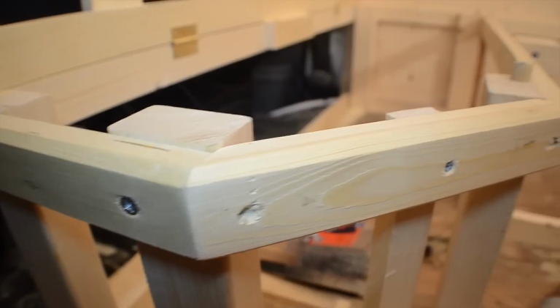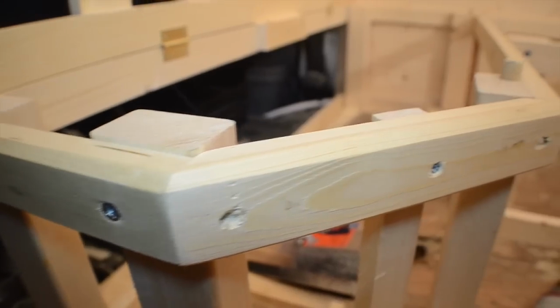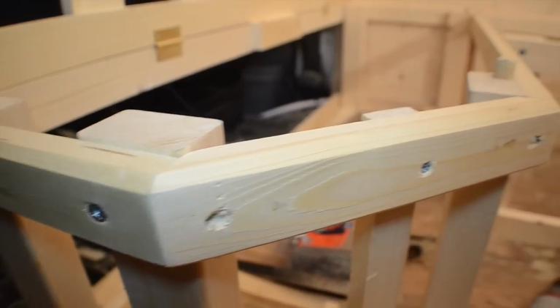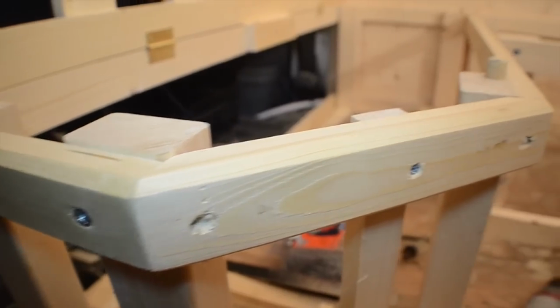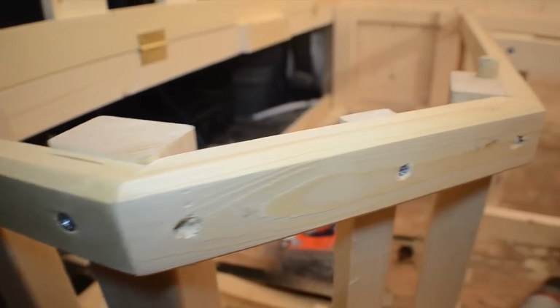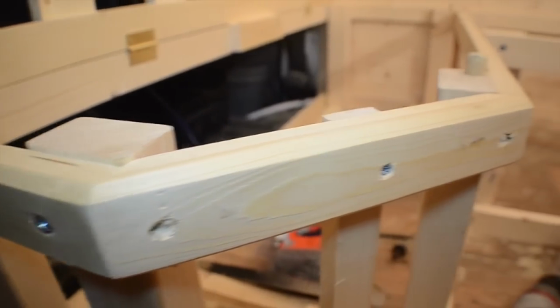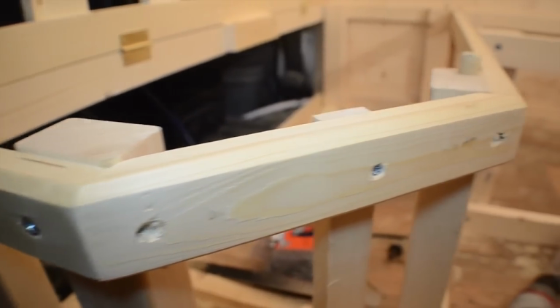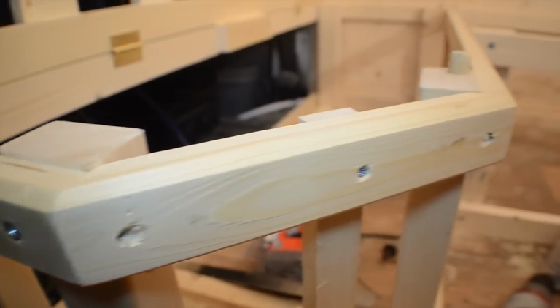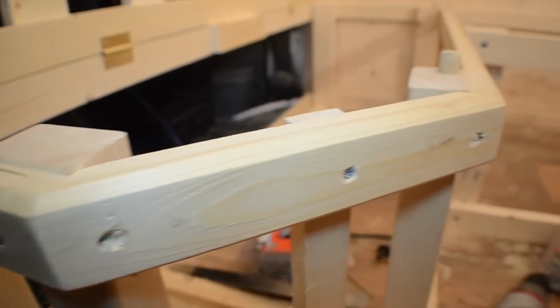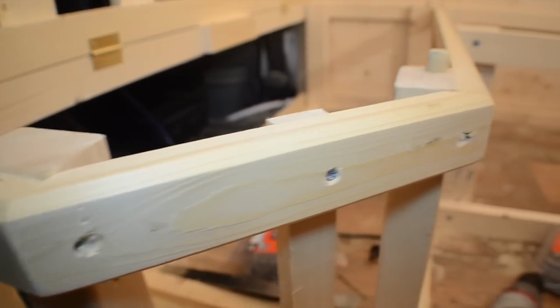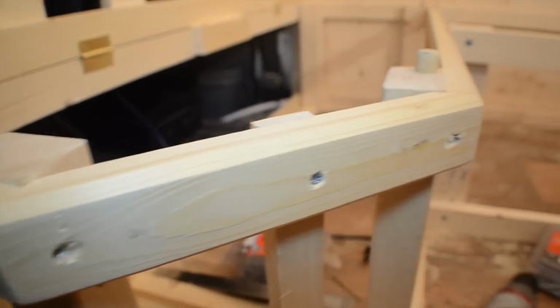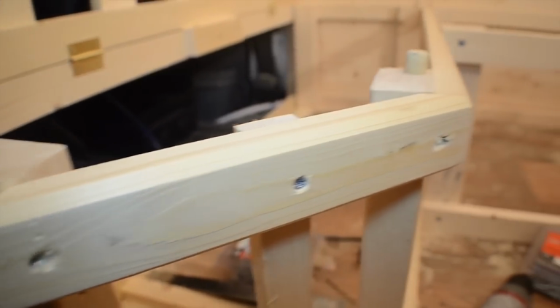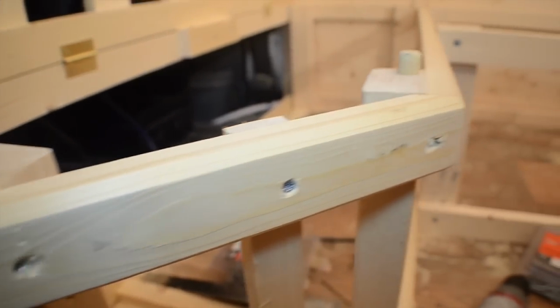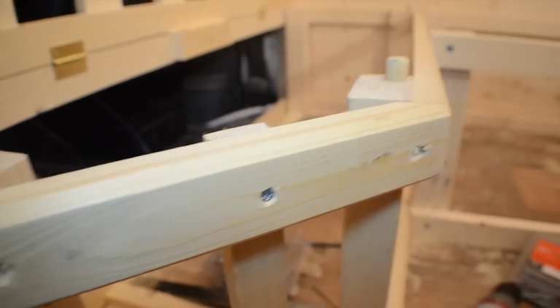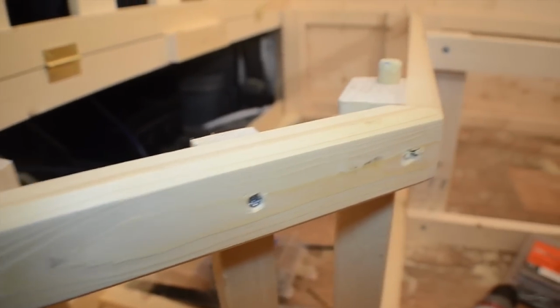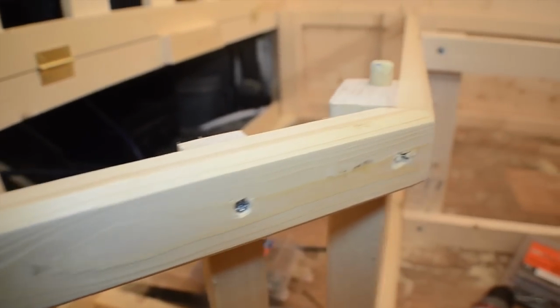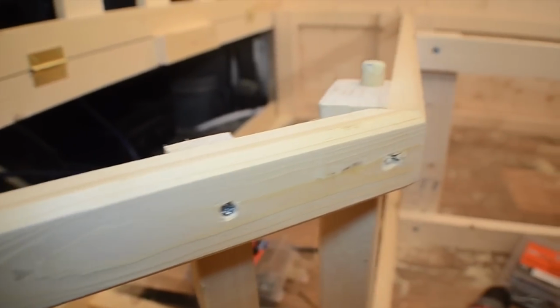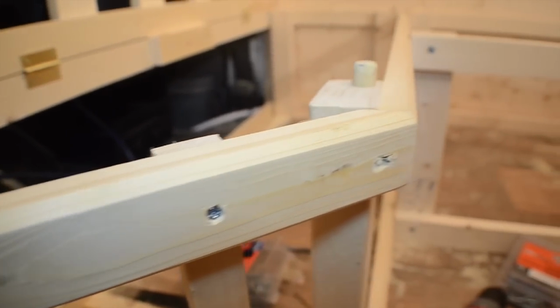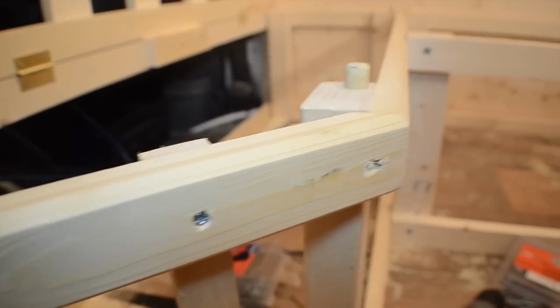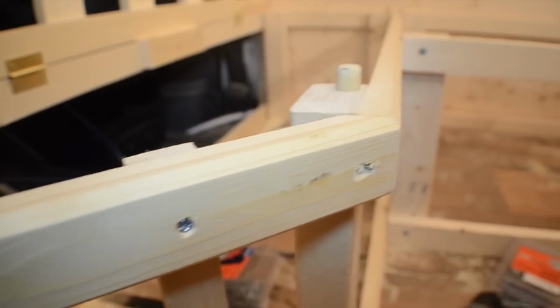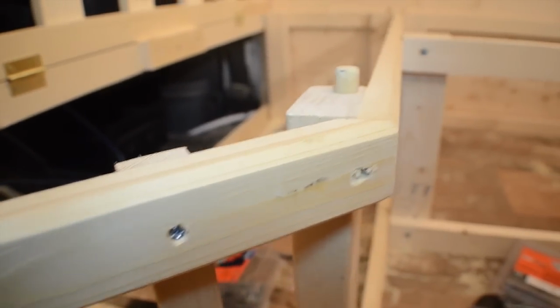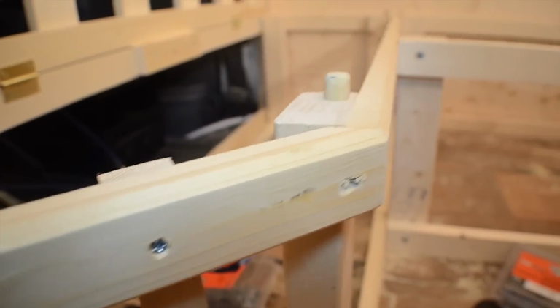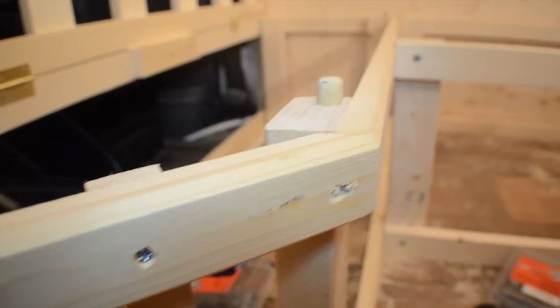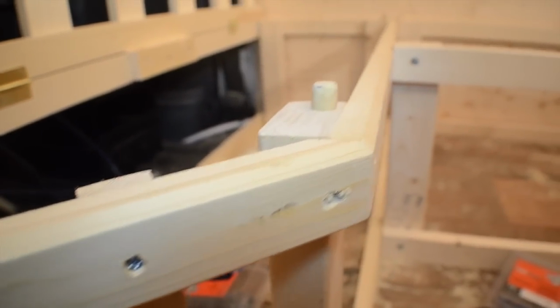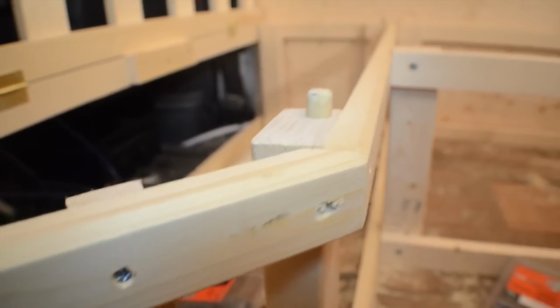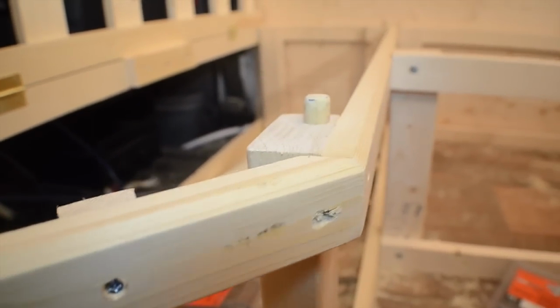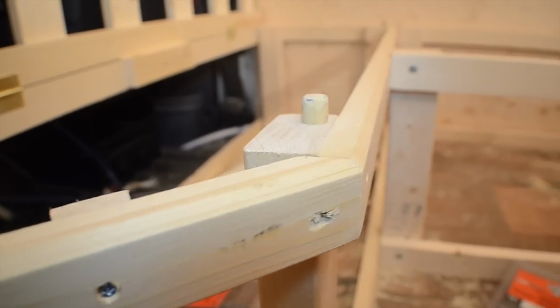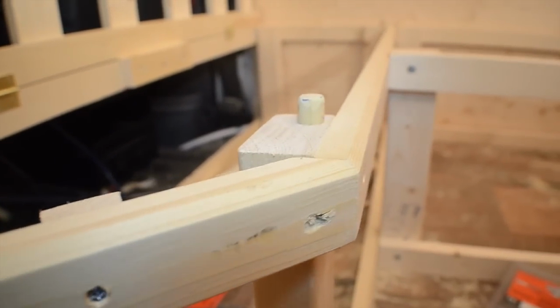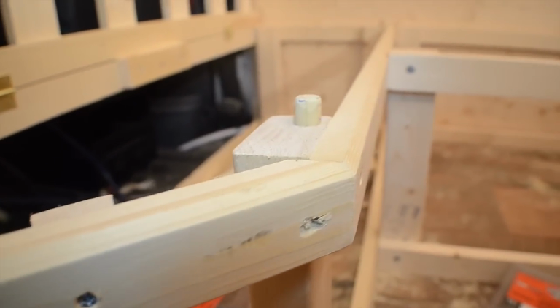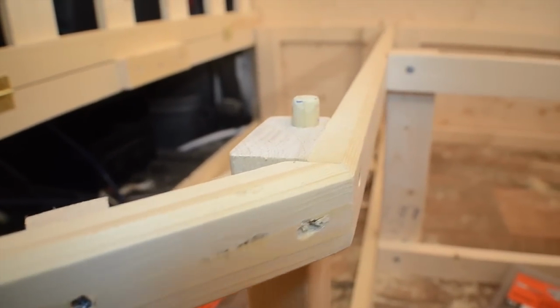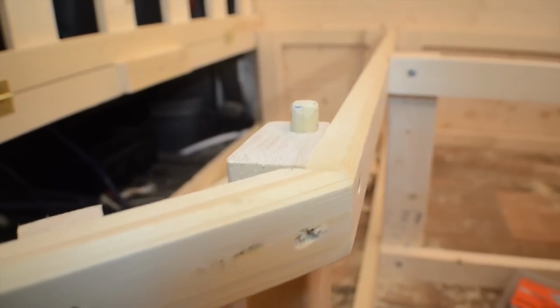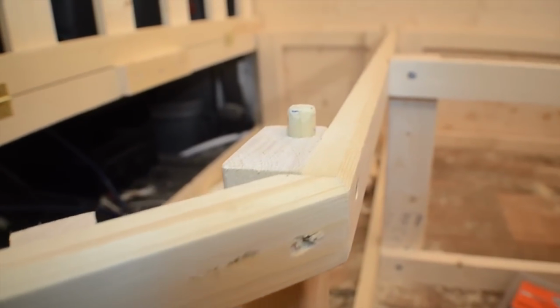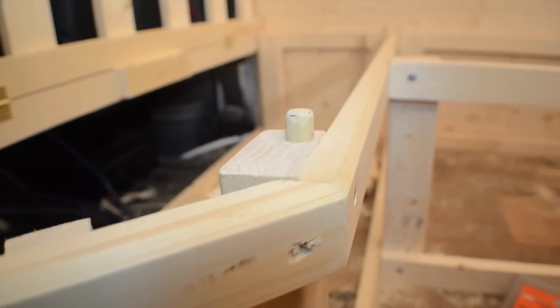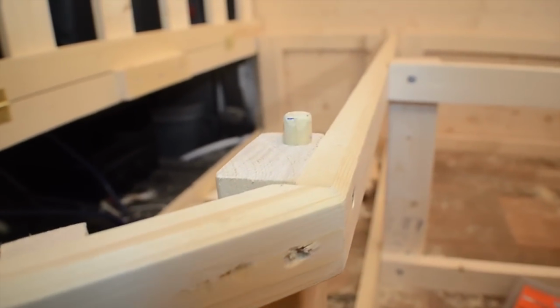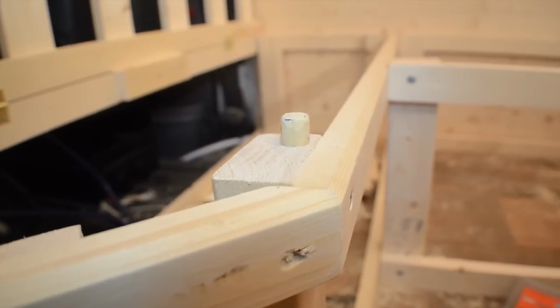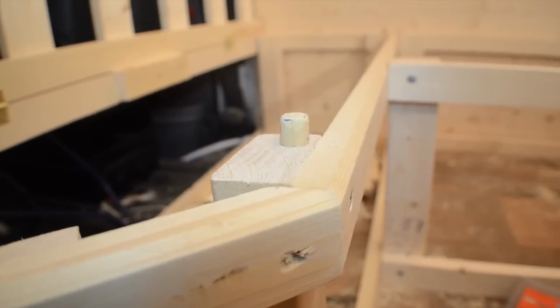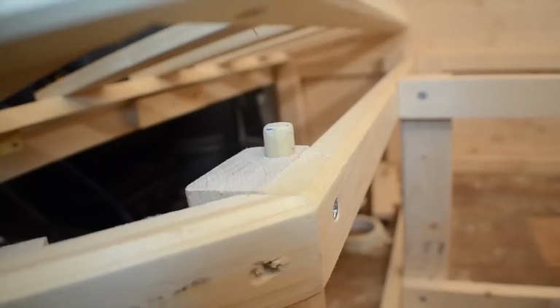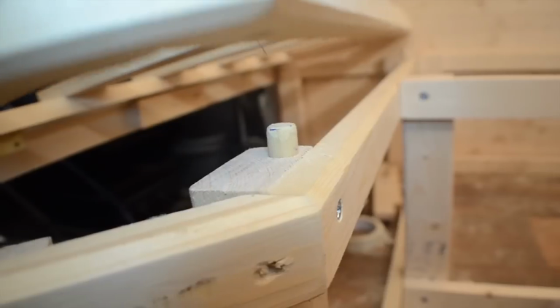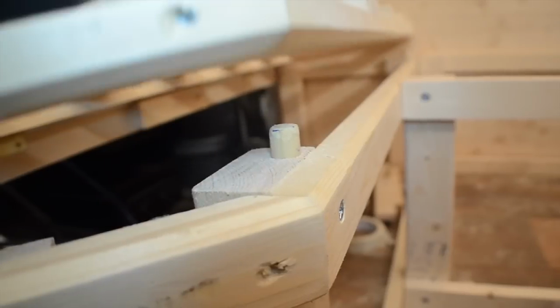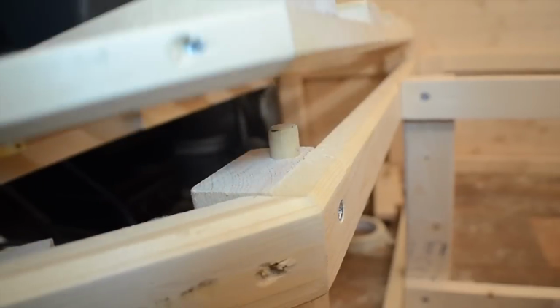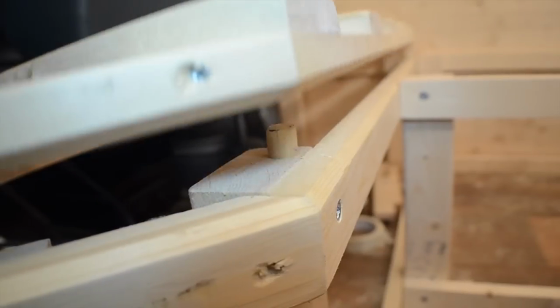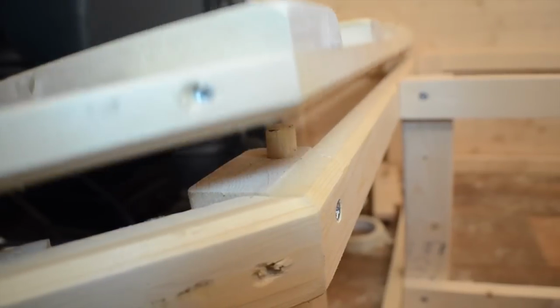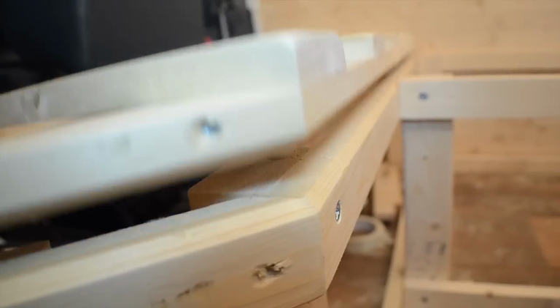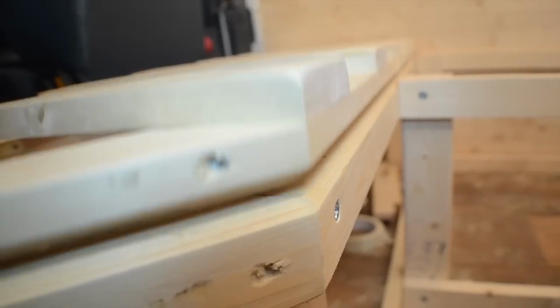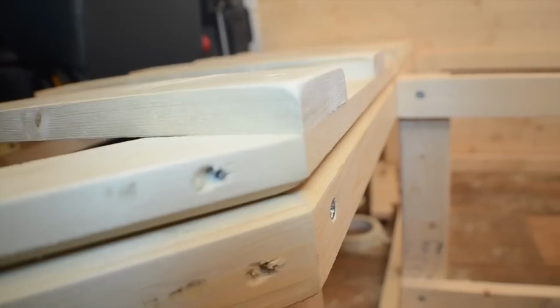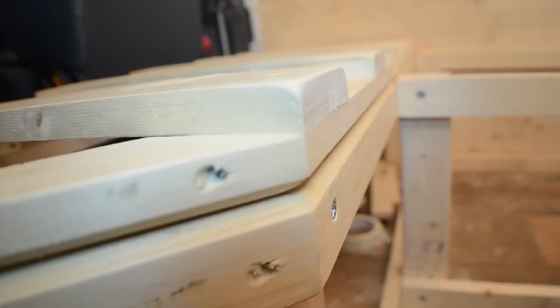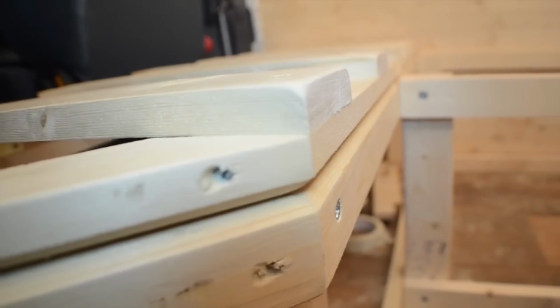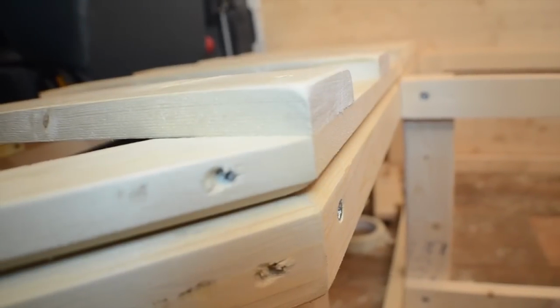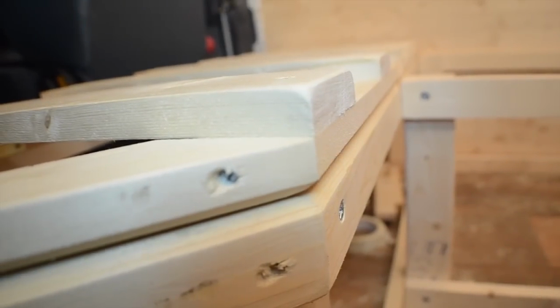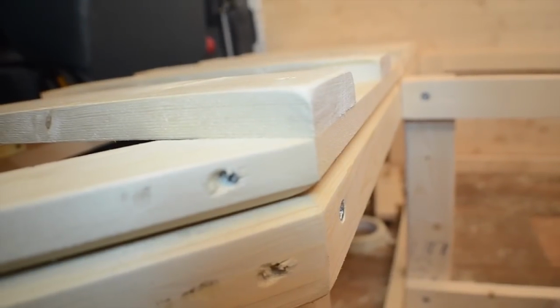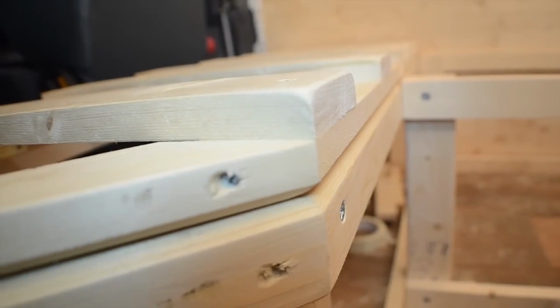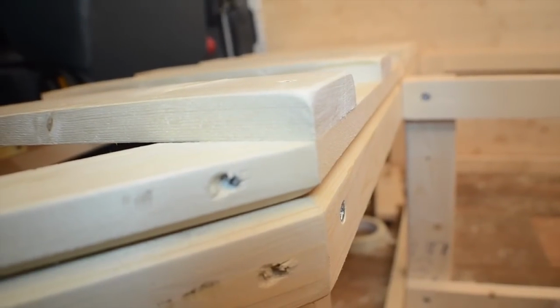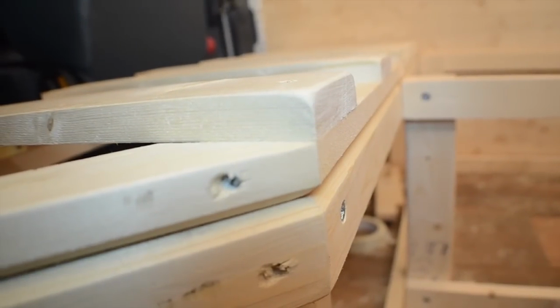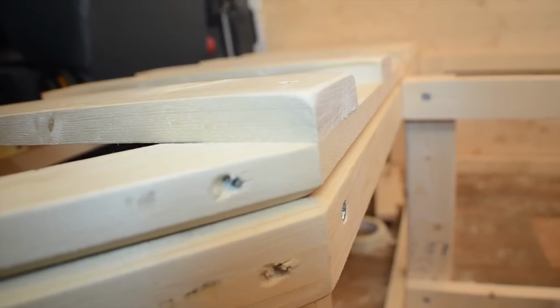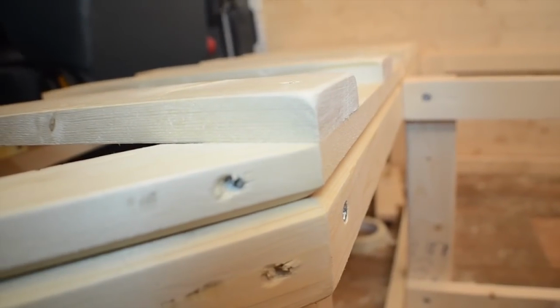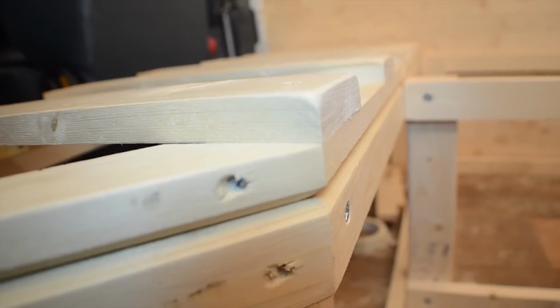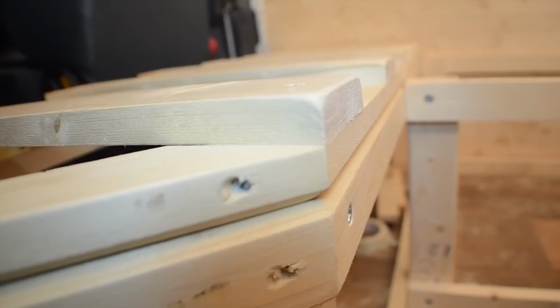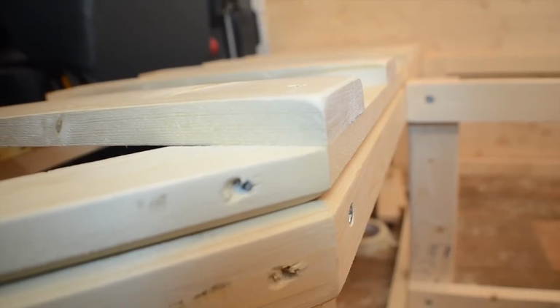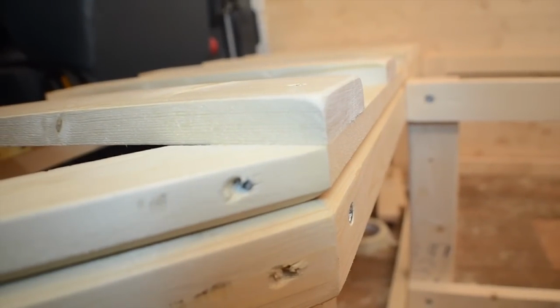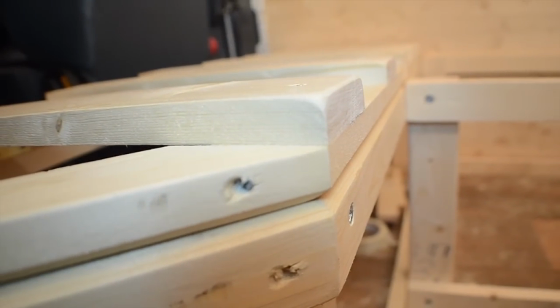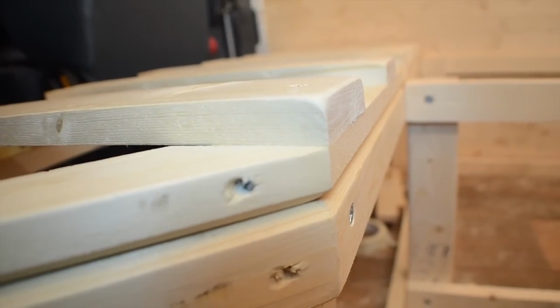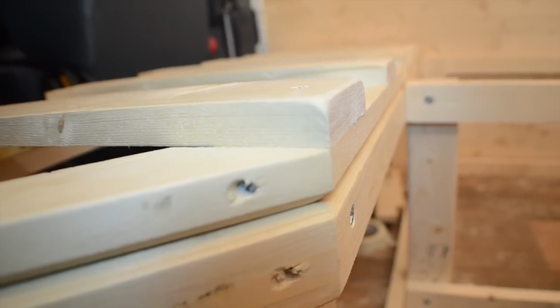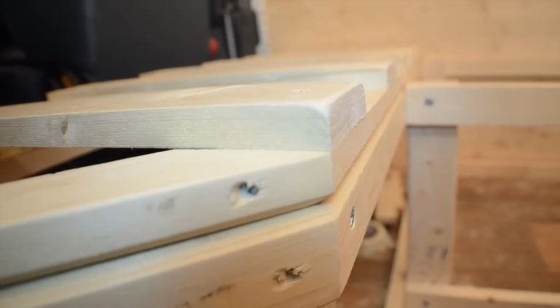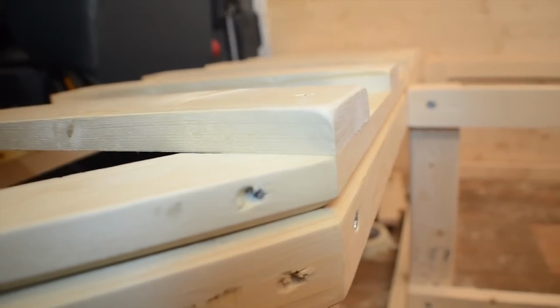This is the frame for the sofa and also the pullout bed. It's also storage for the two big batteries and tools.